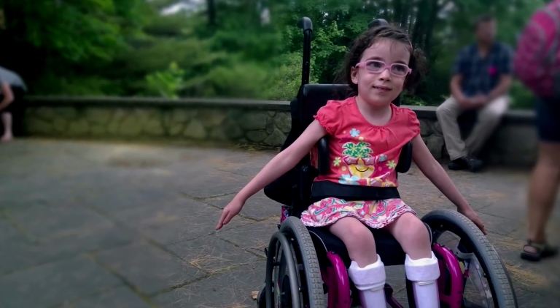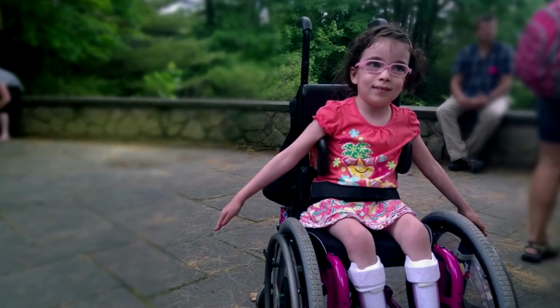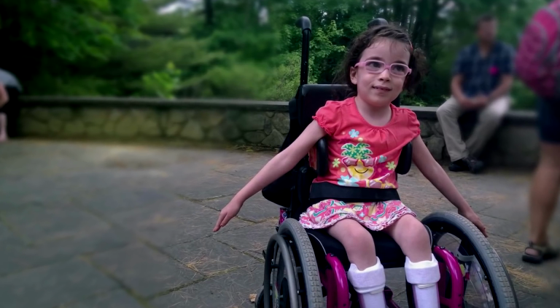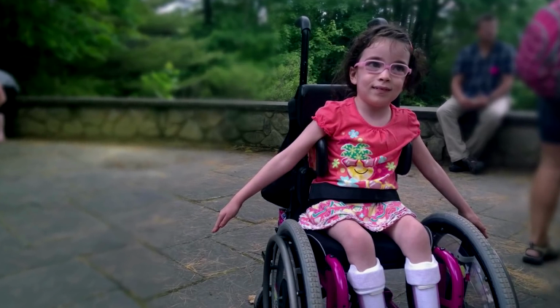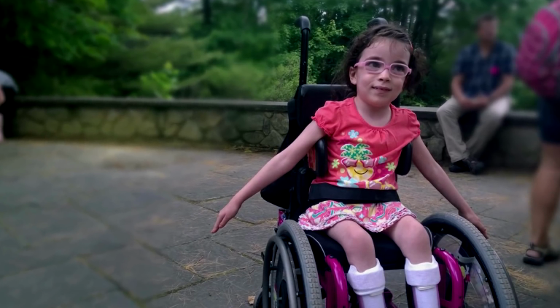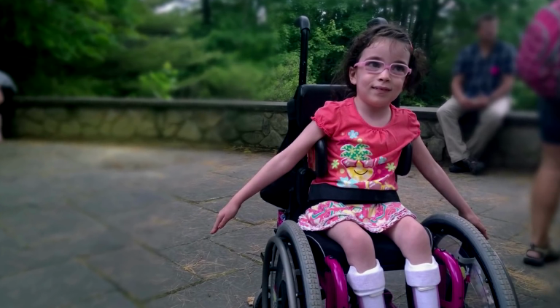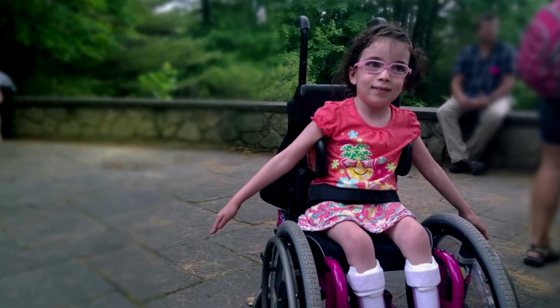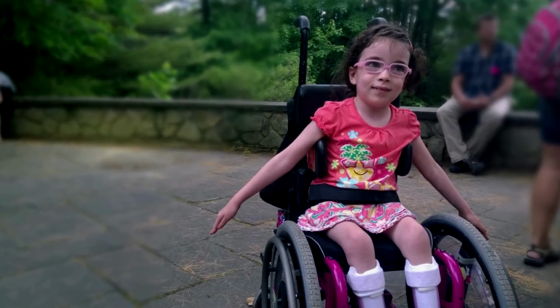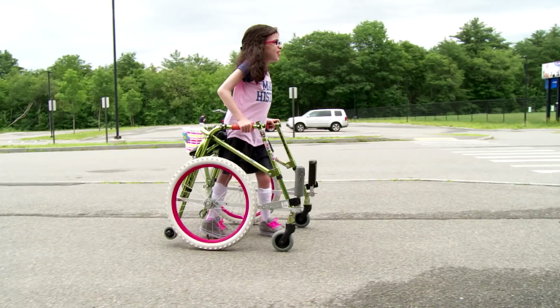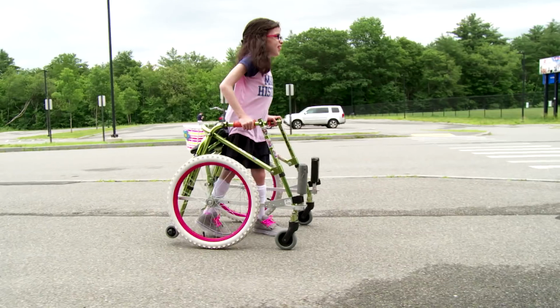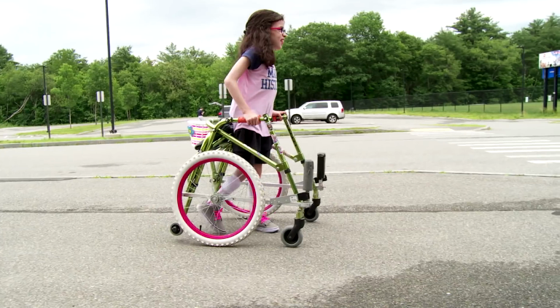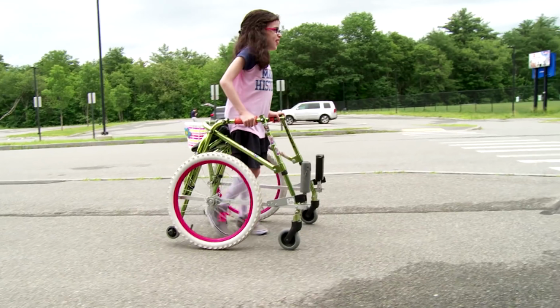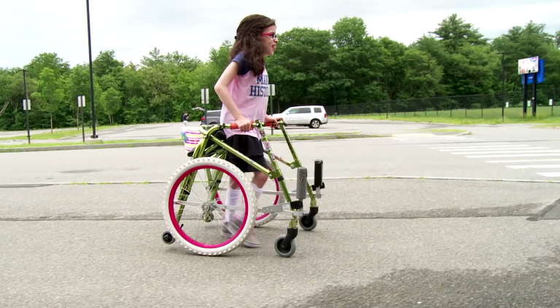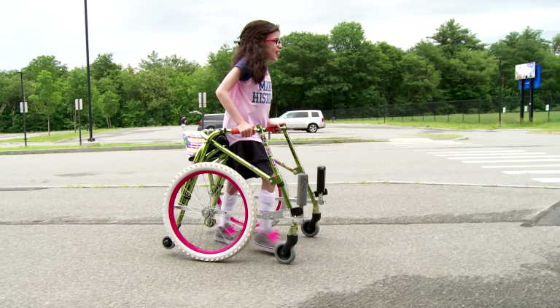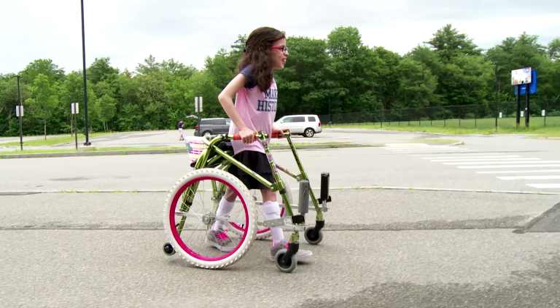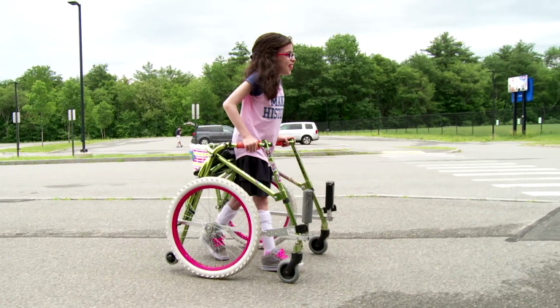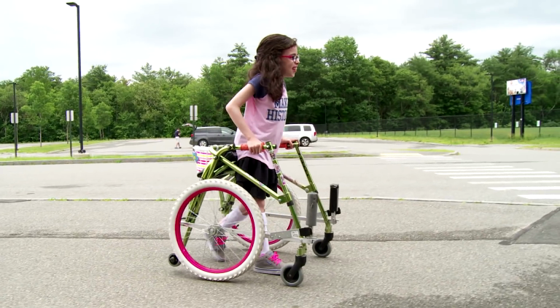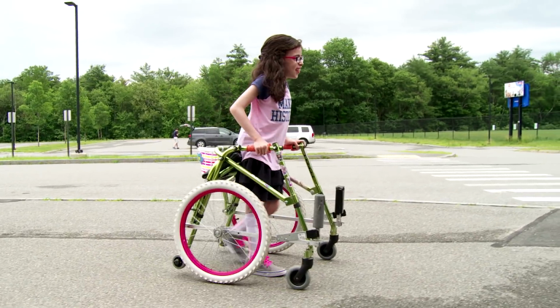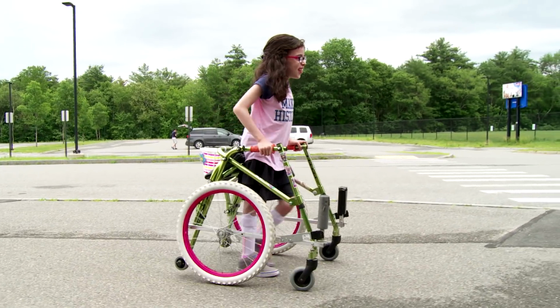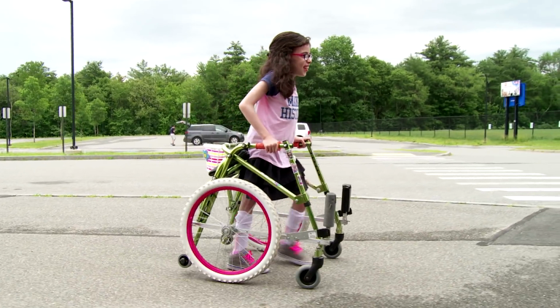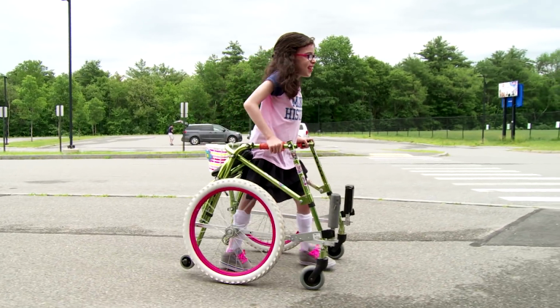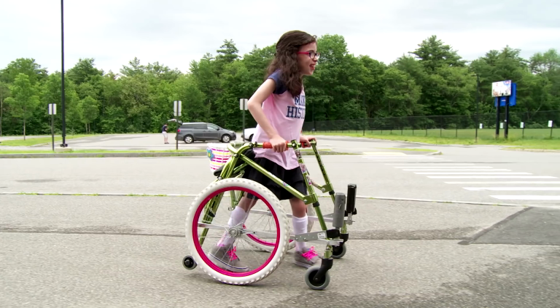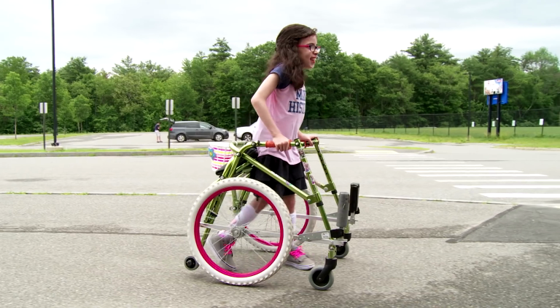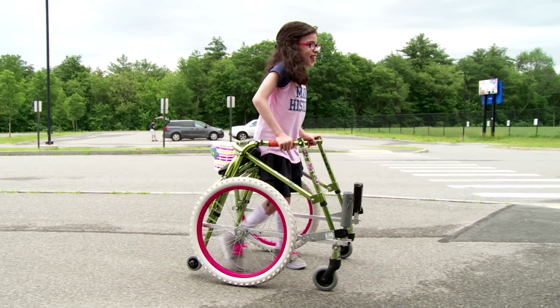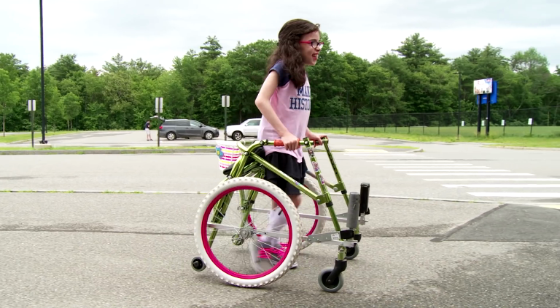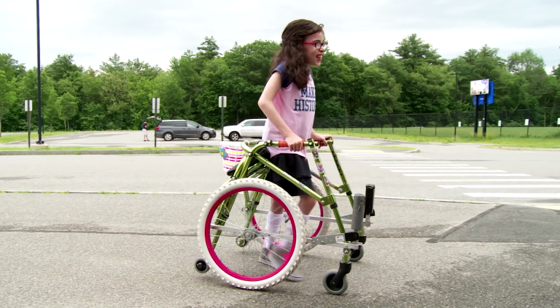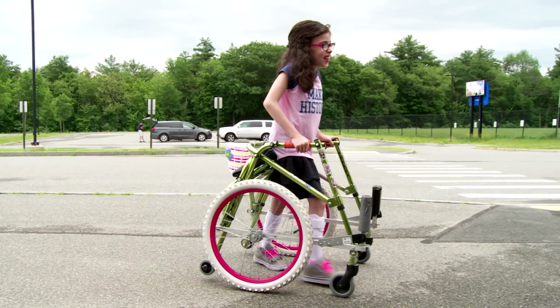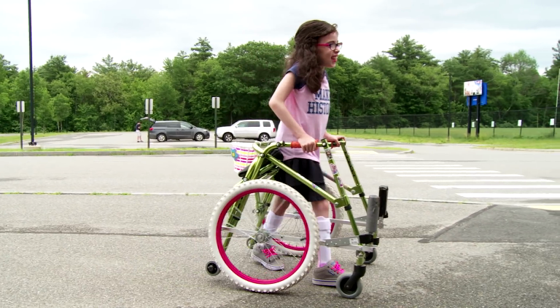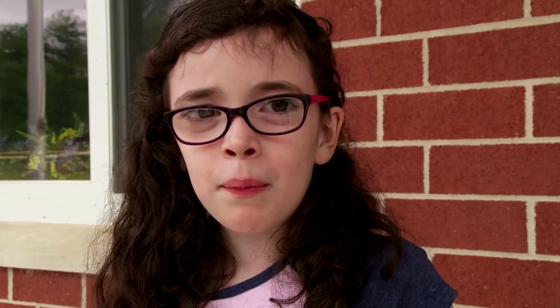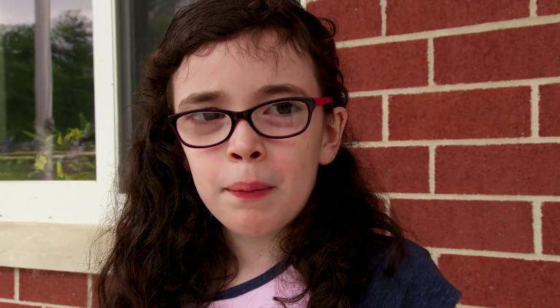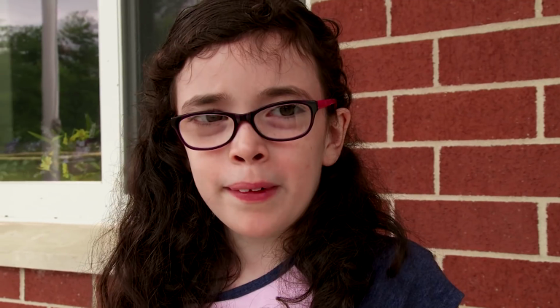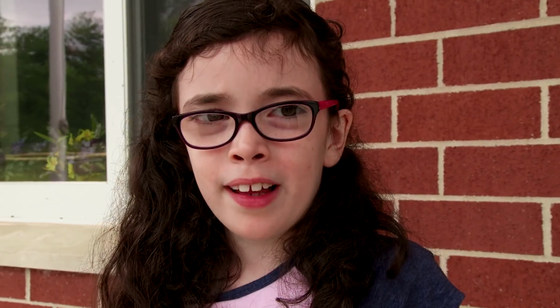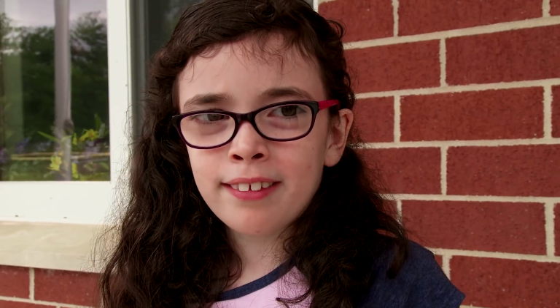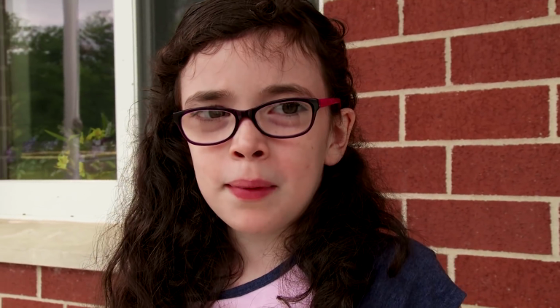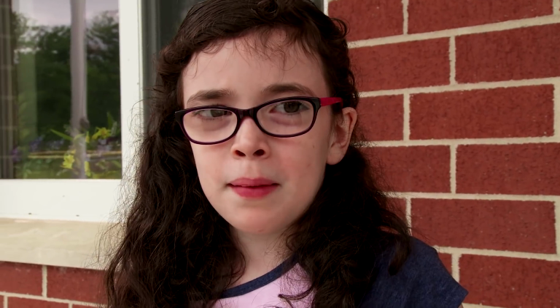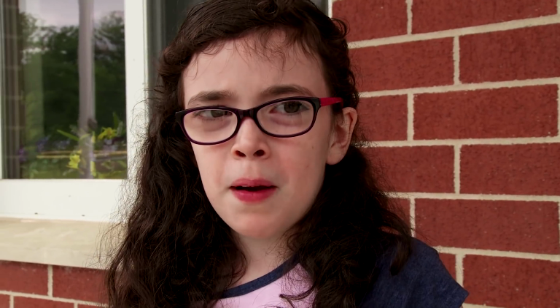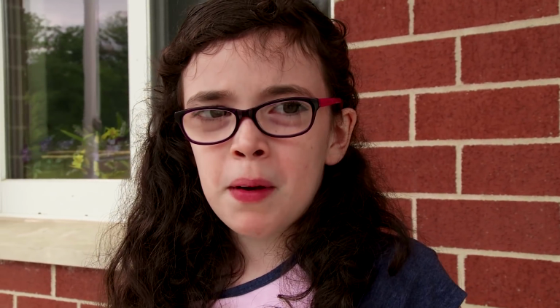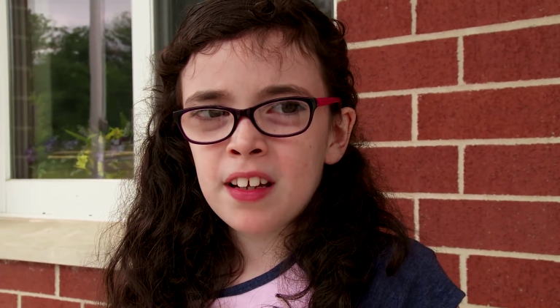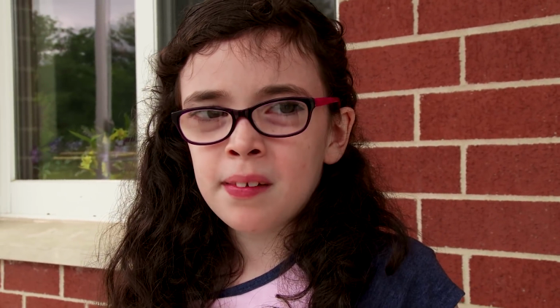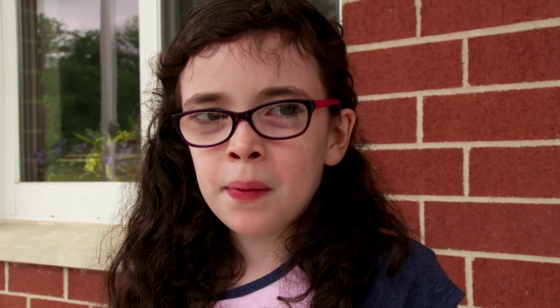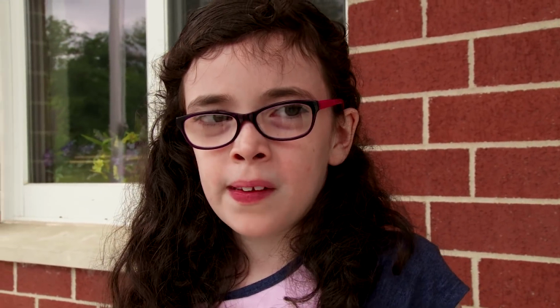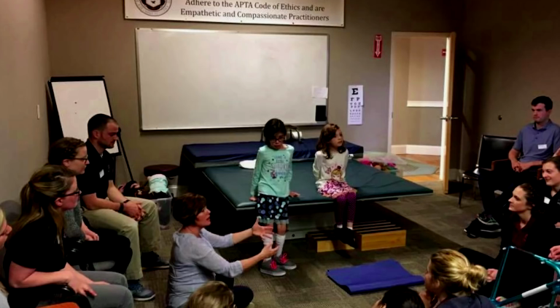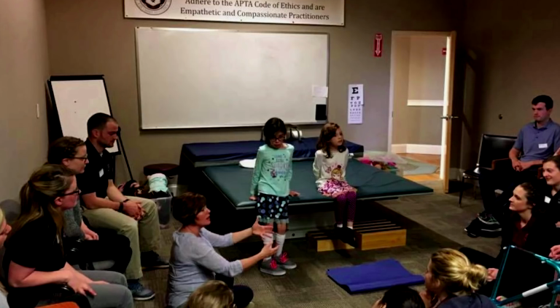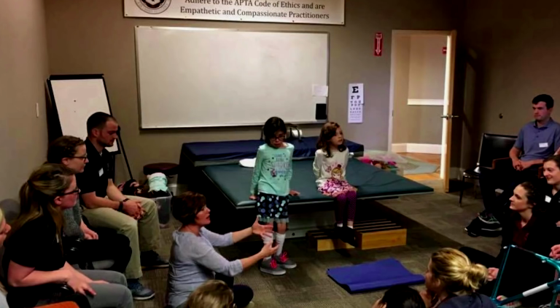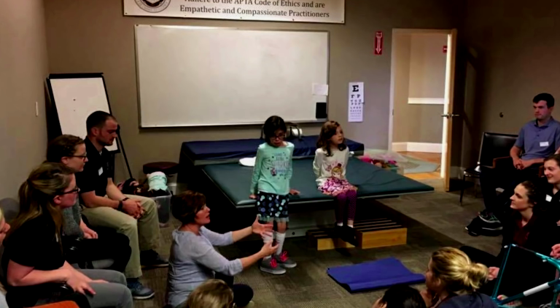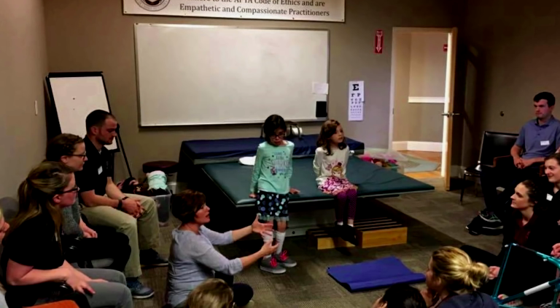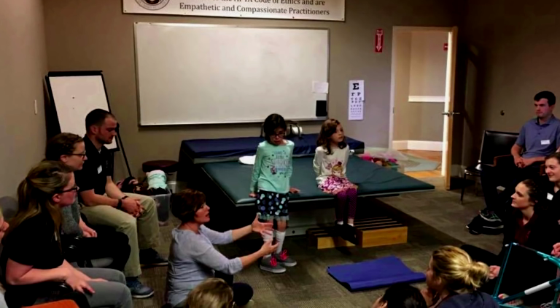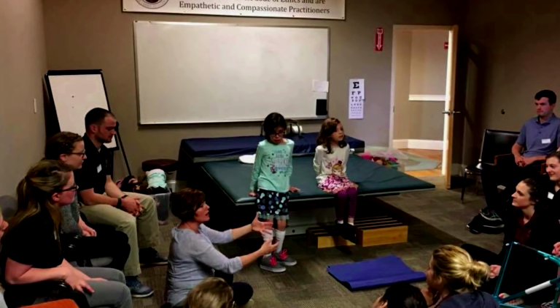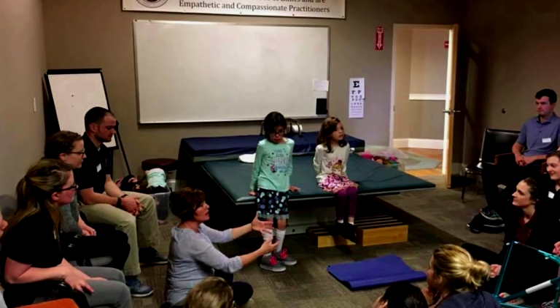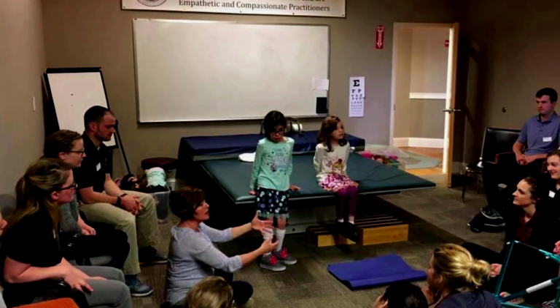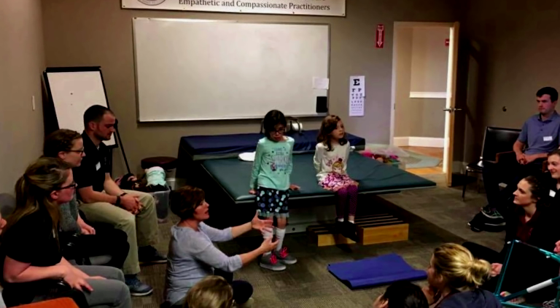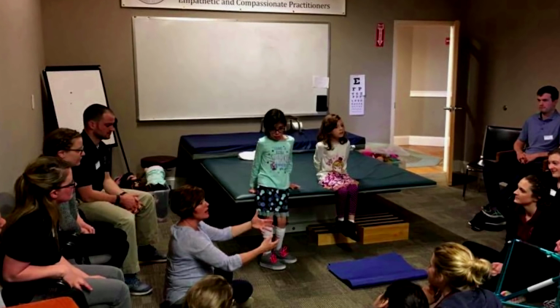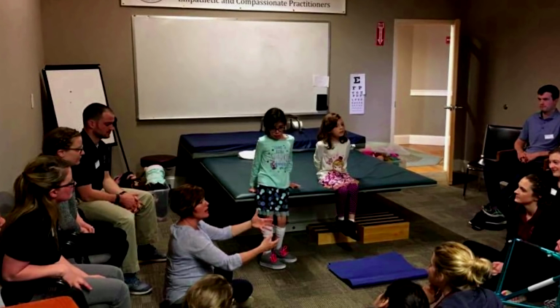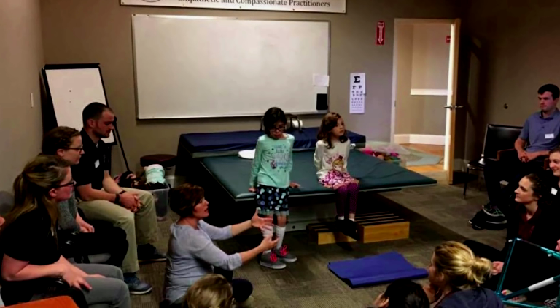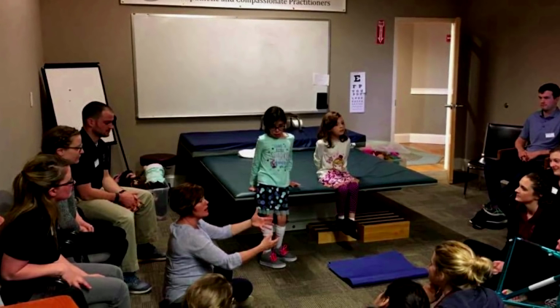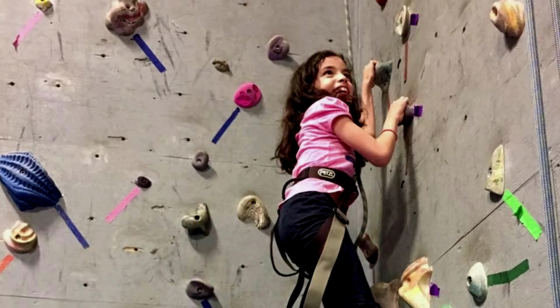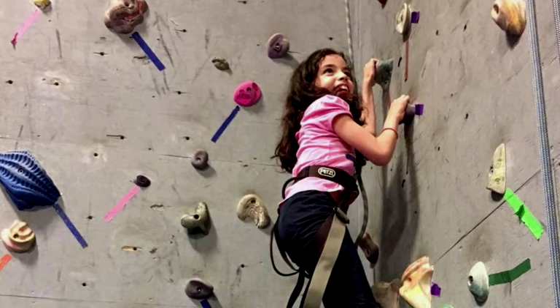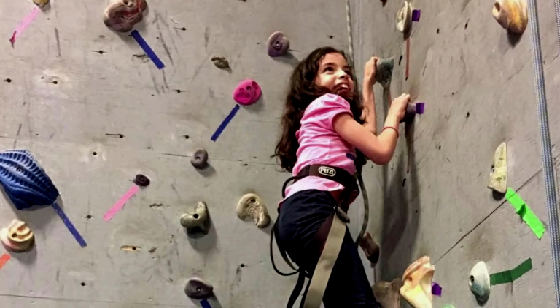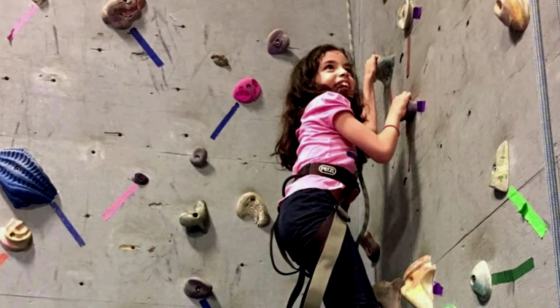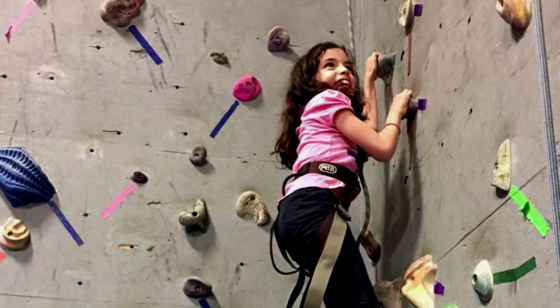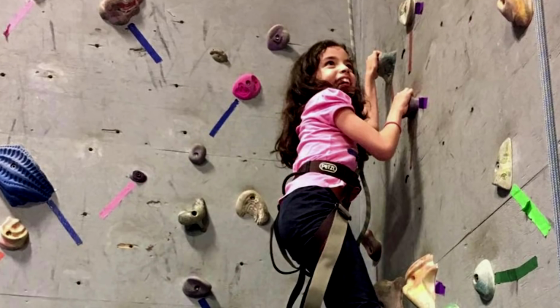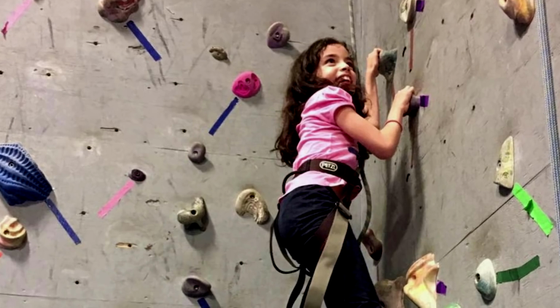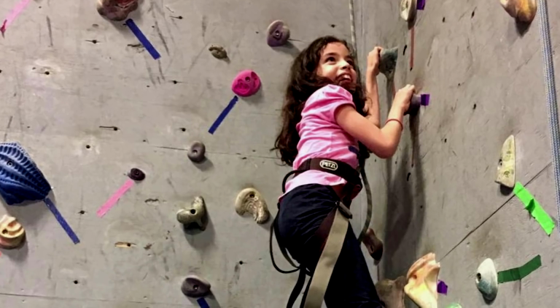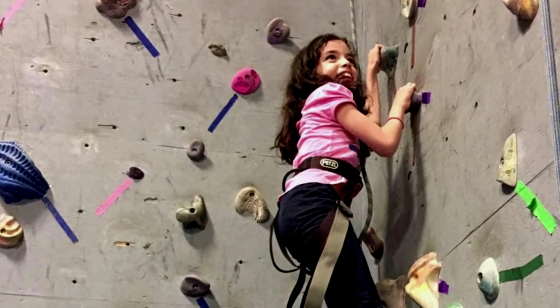I use a walker and a wheelchair to get around, and I don't really mind when people ask me about my disability. I like when people know the truth about what CP is.